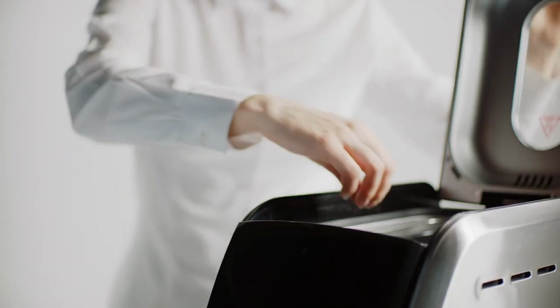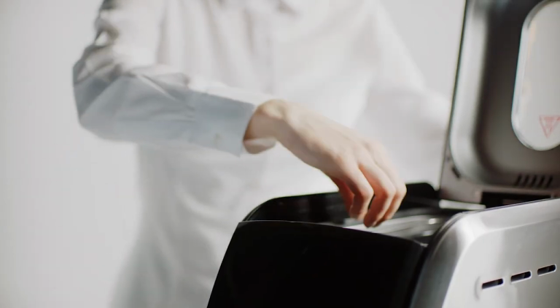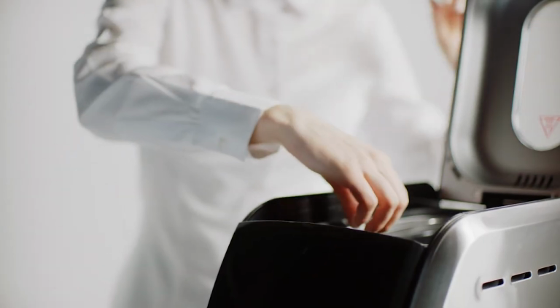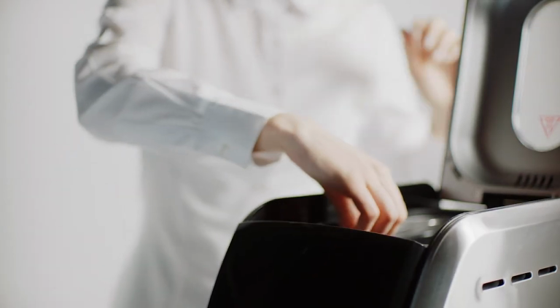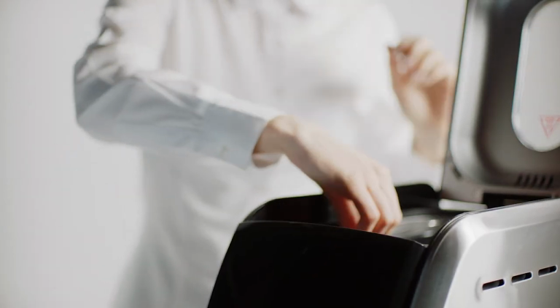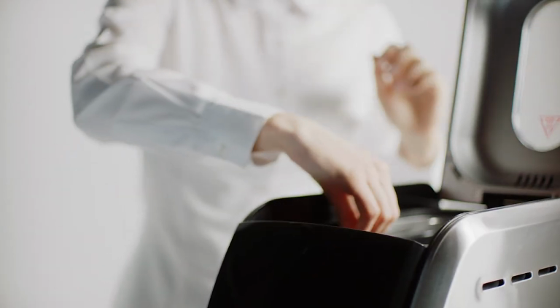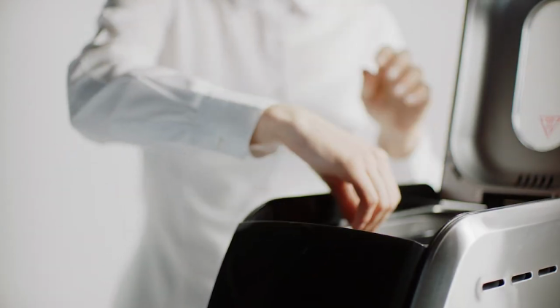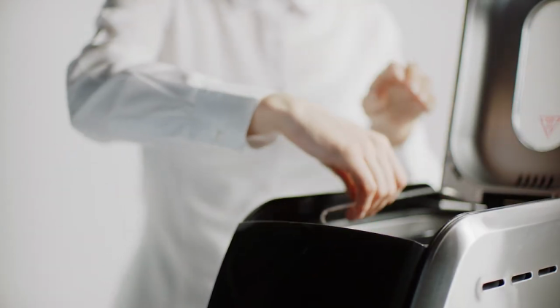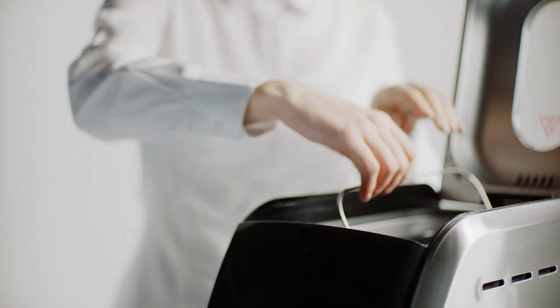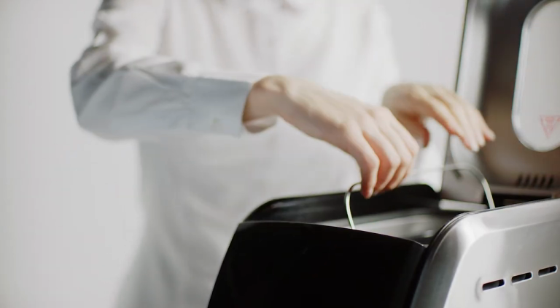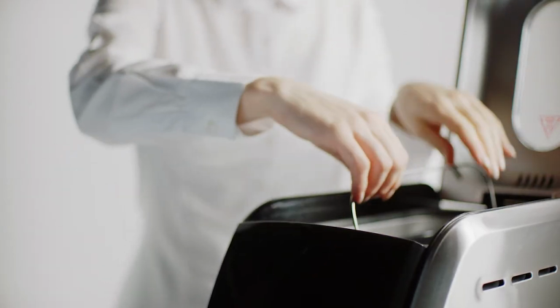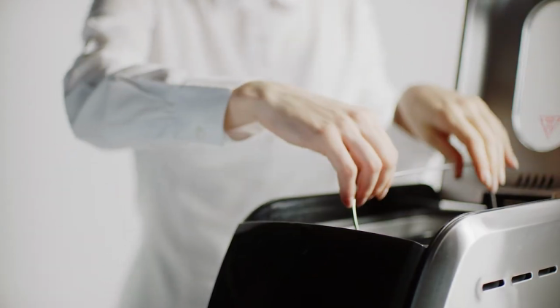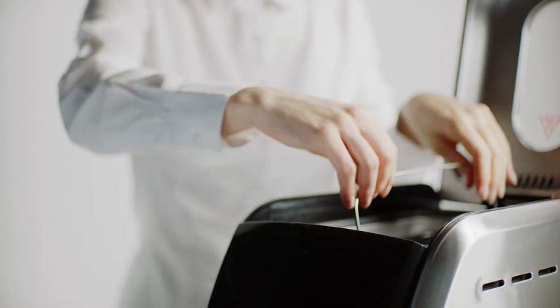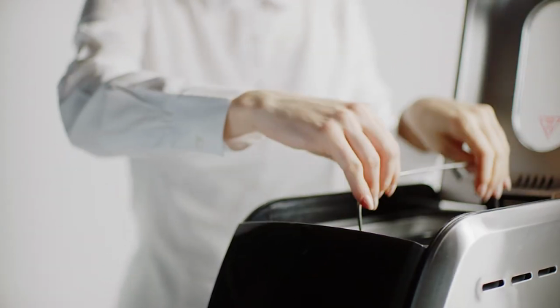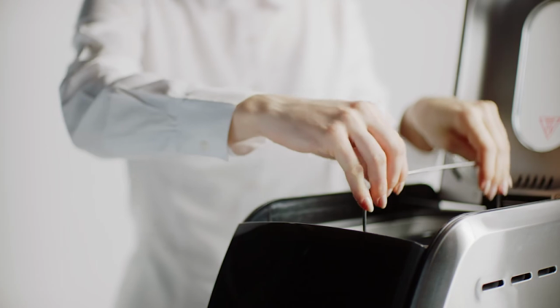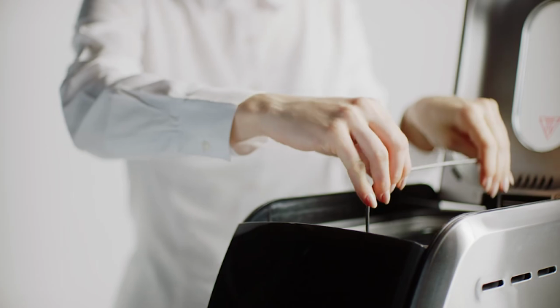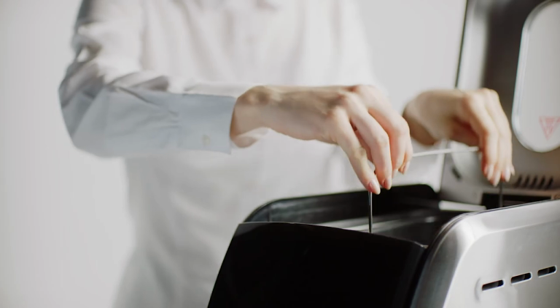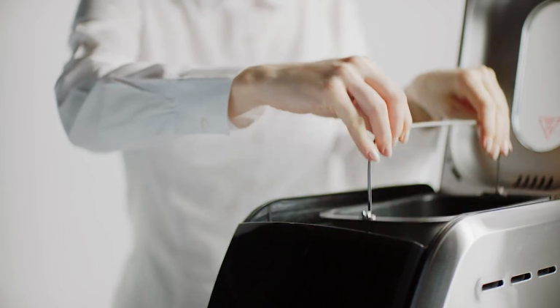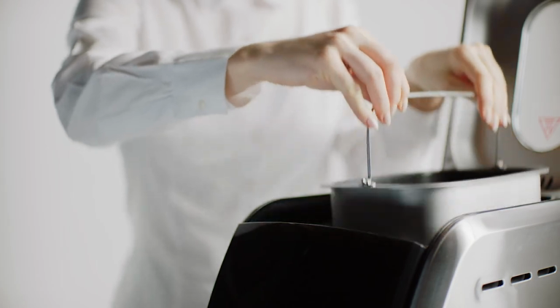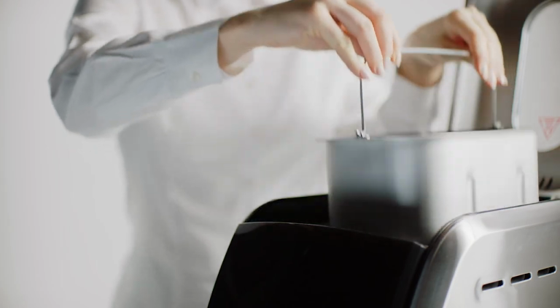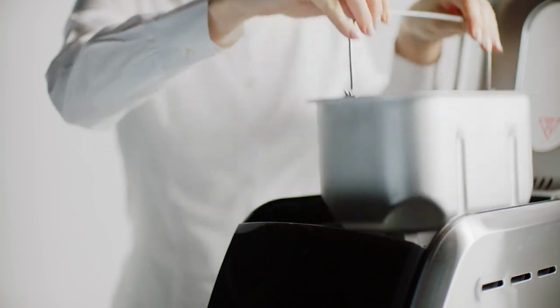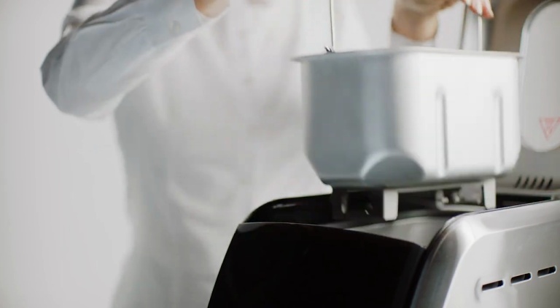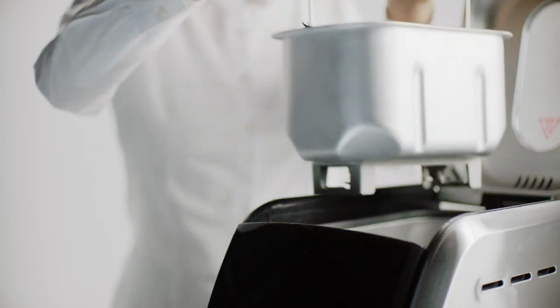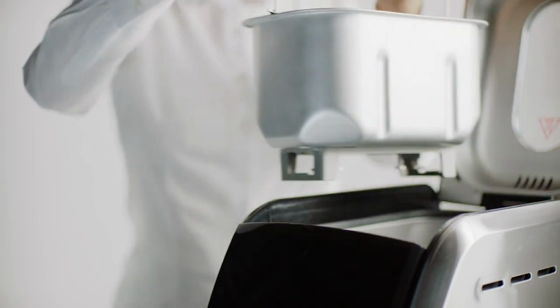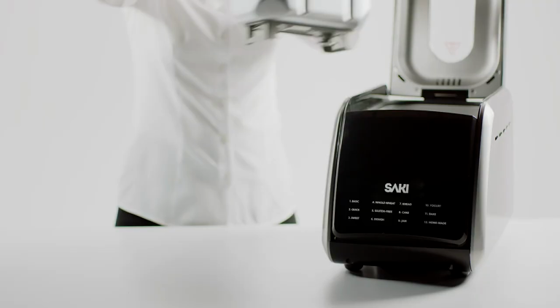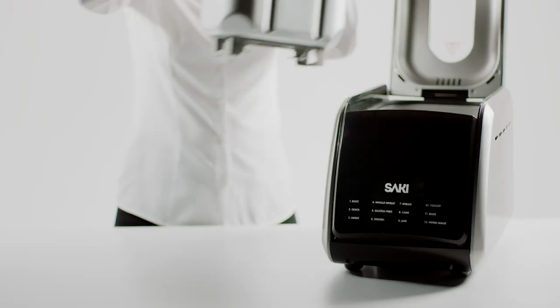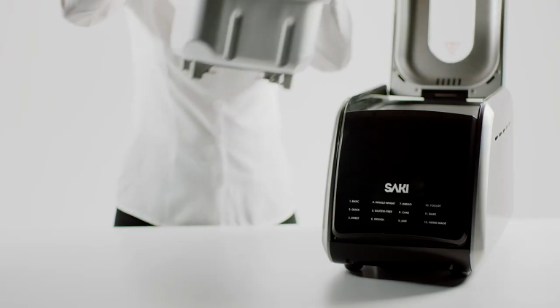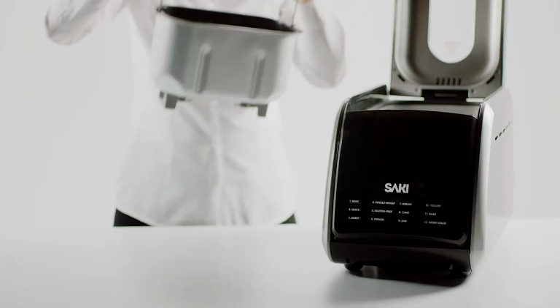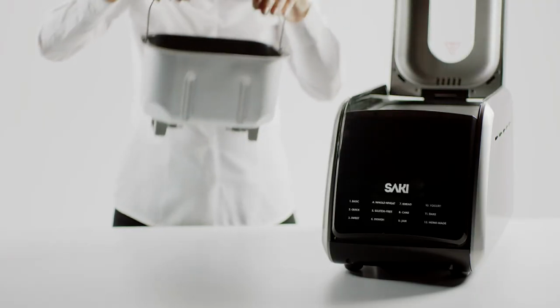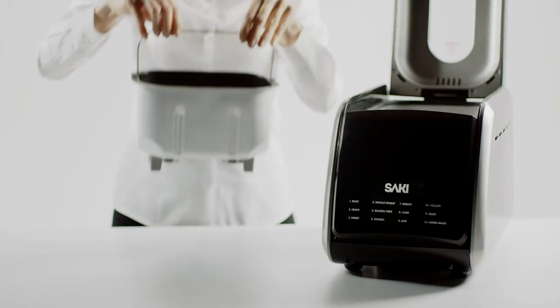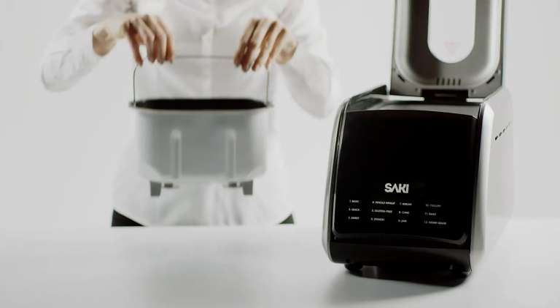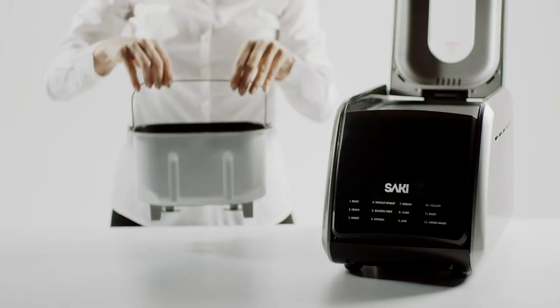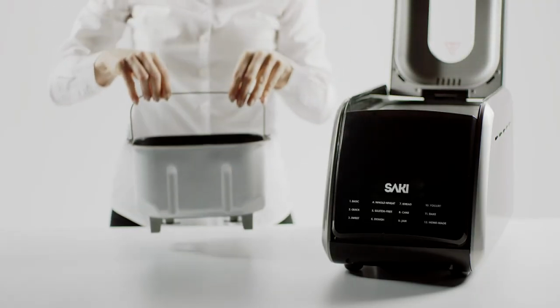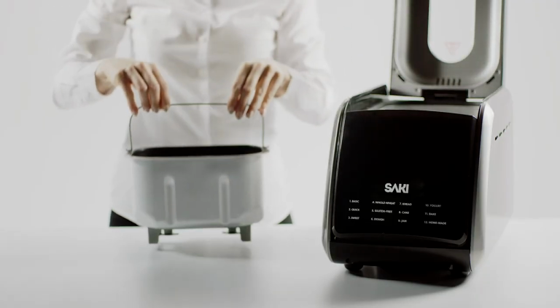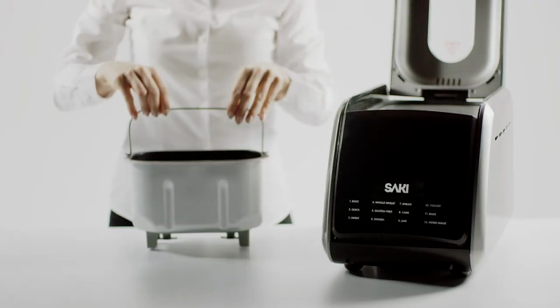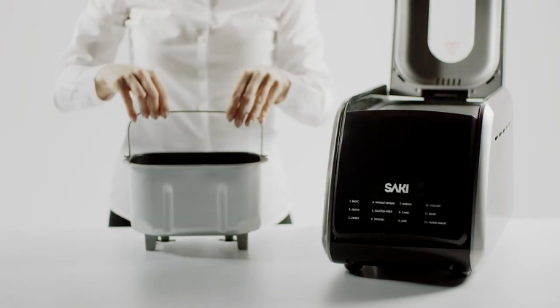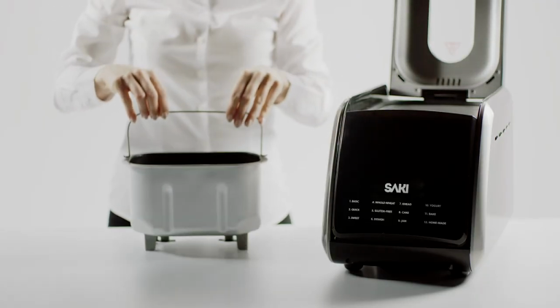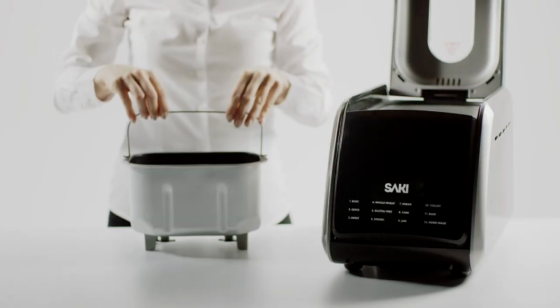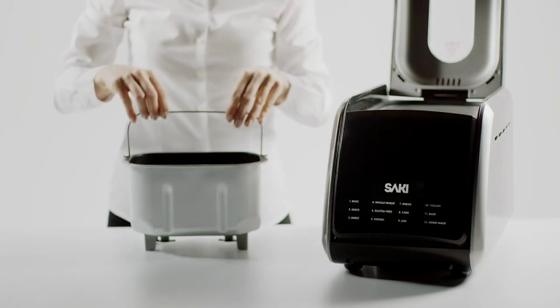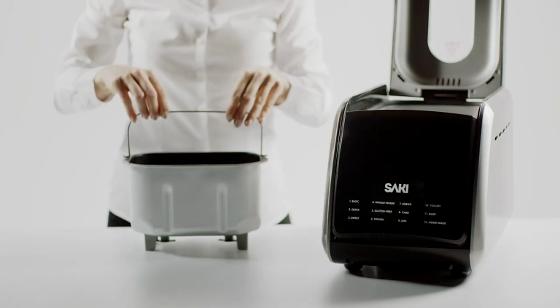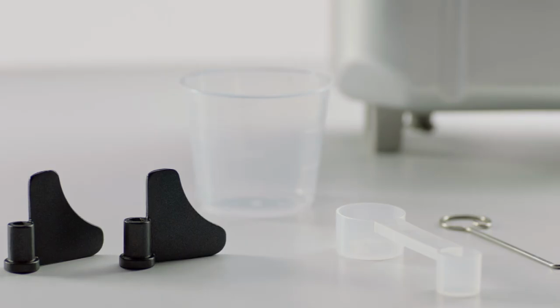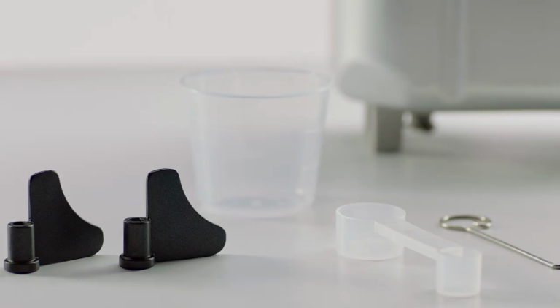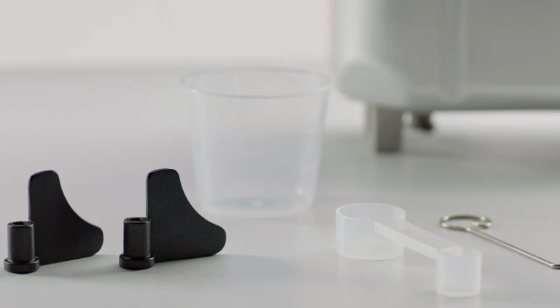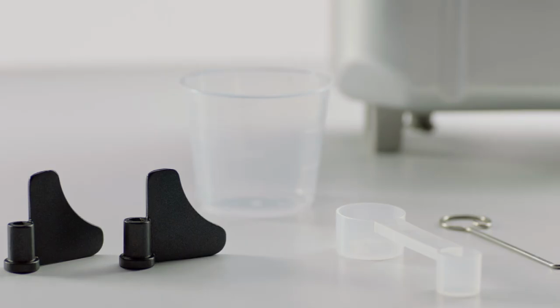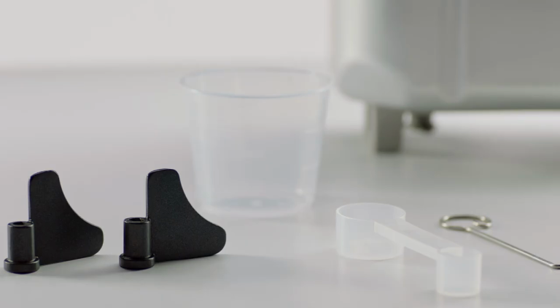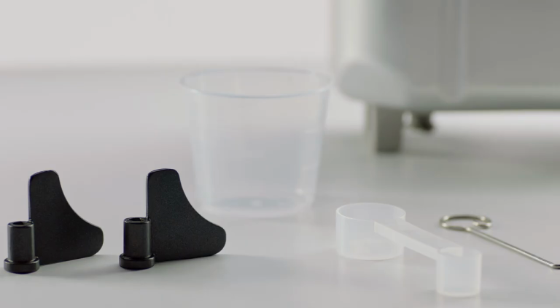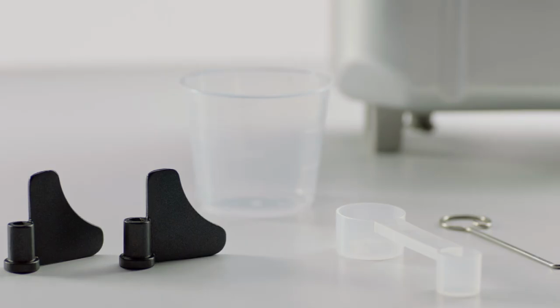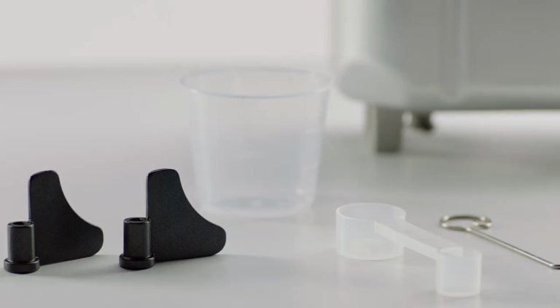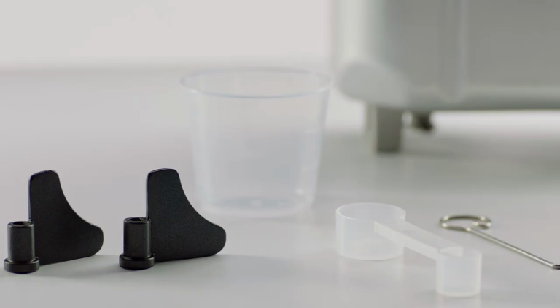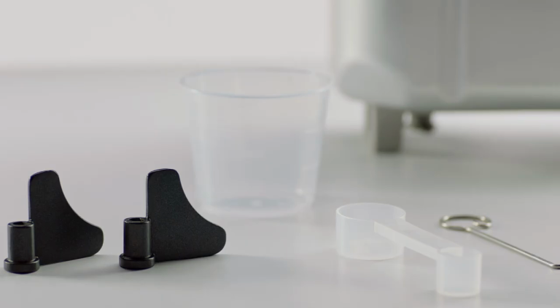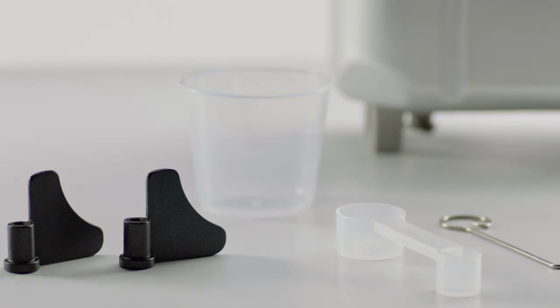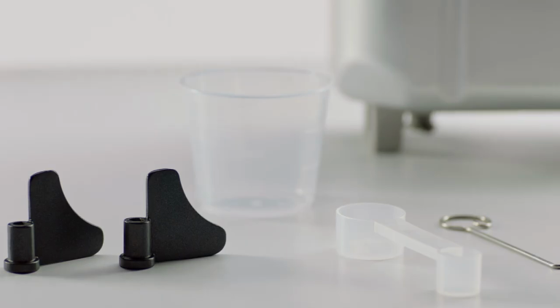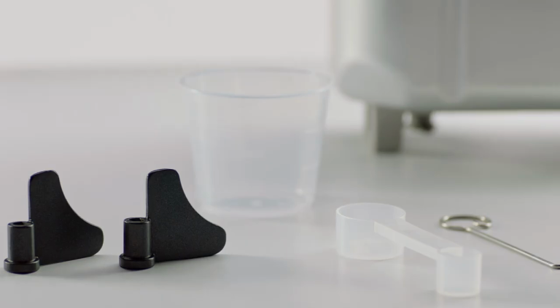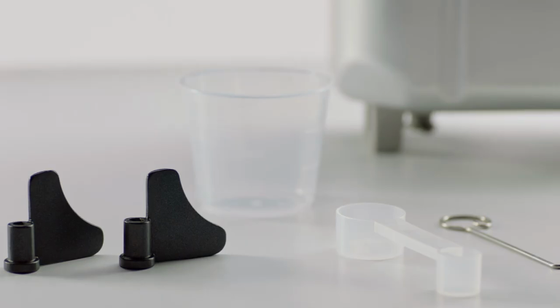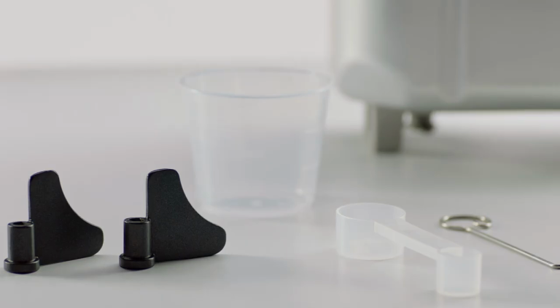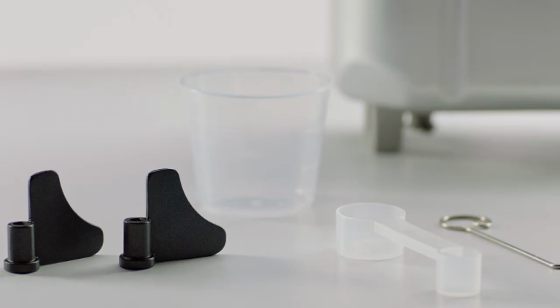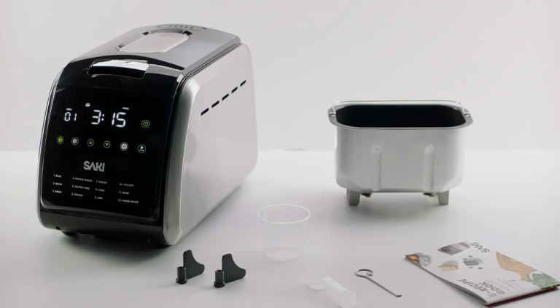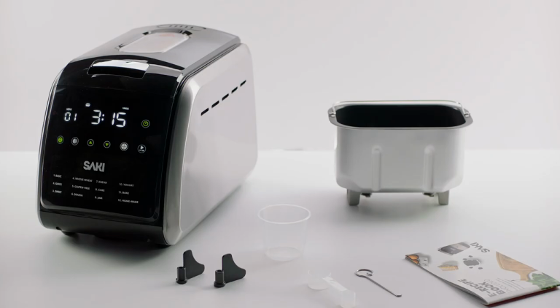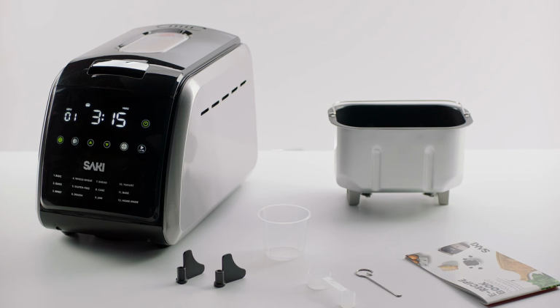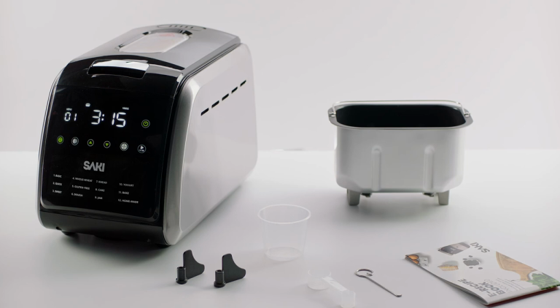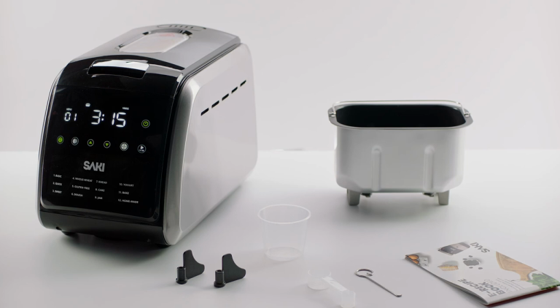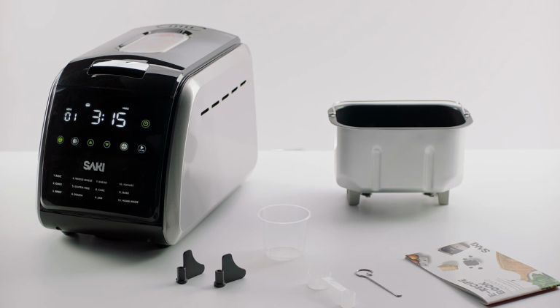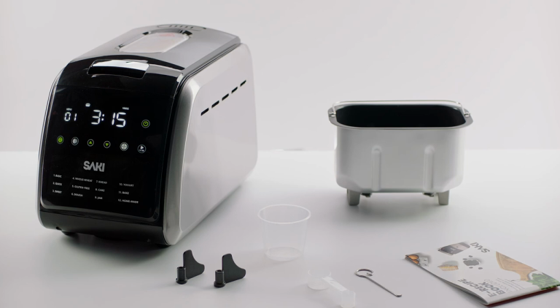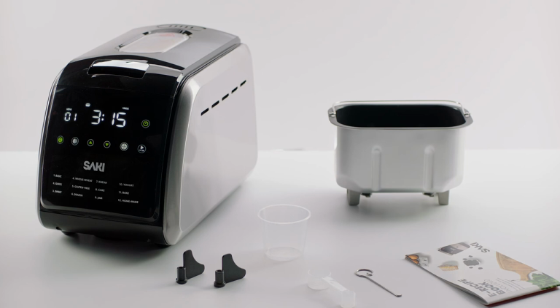The pan of the Saki Bread Maker is removable and made from non-stick ceramic. The two kneading blades provide the best possible results.